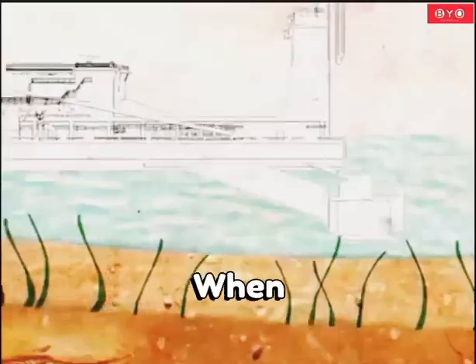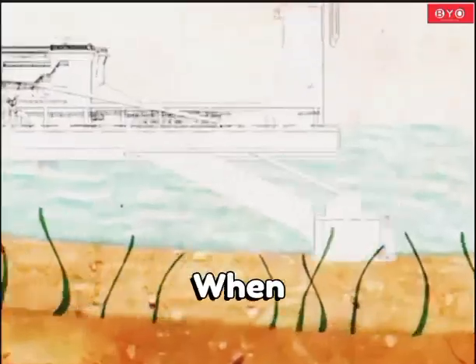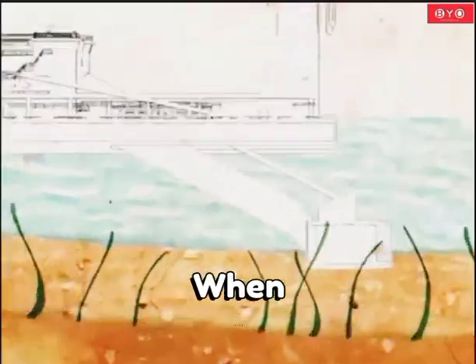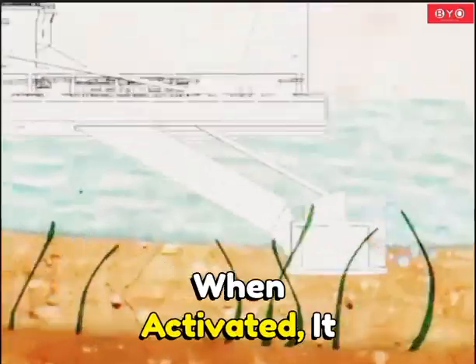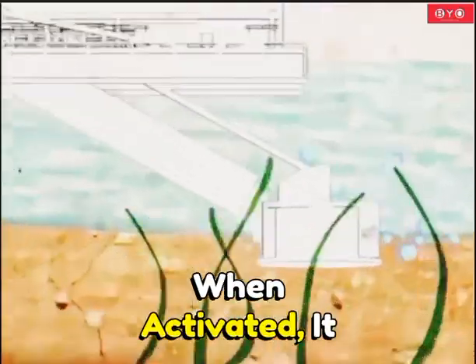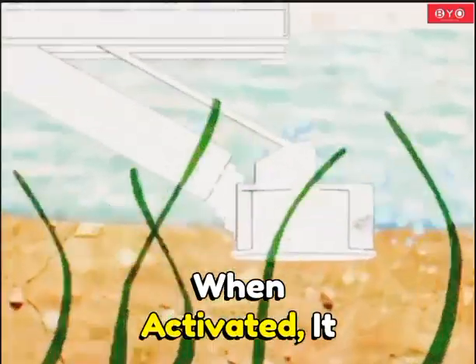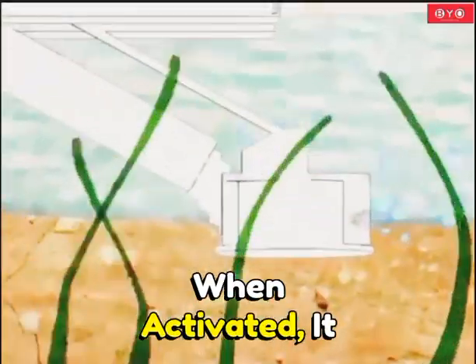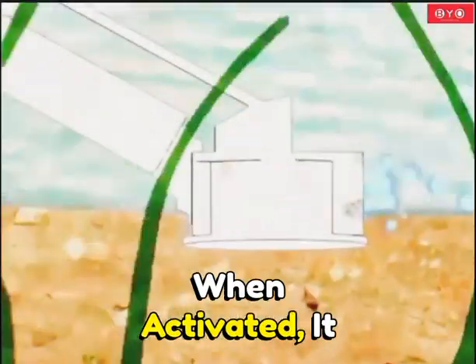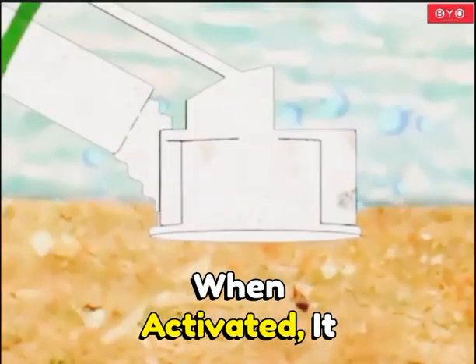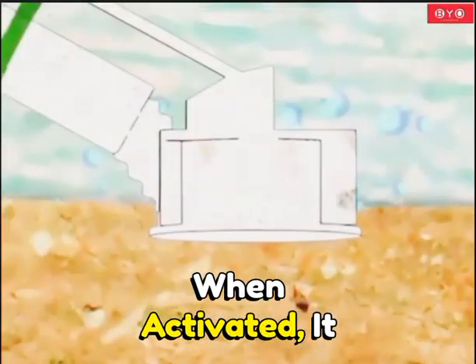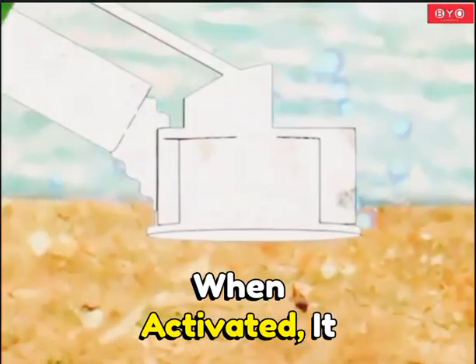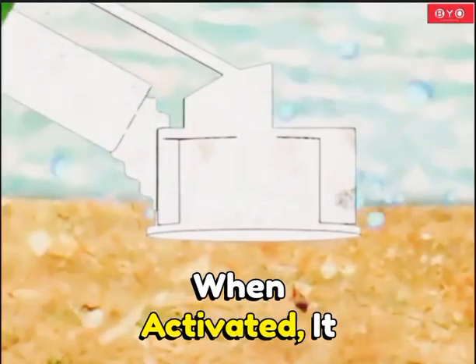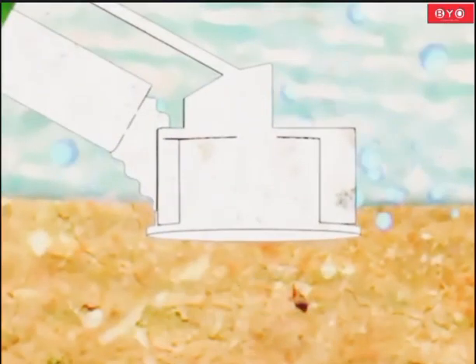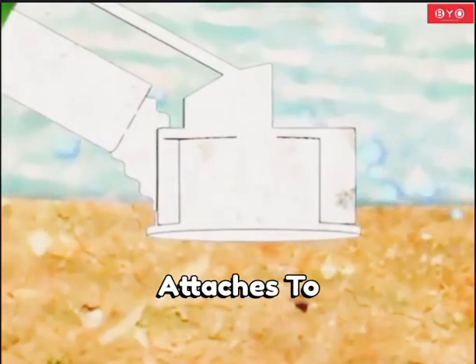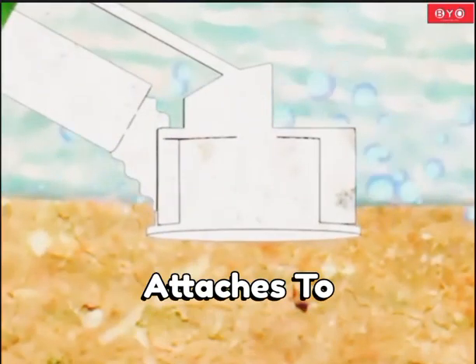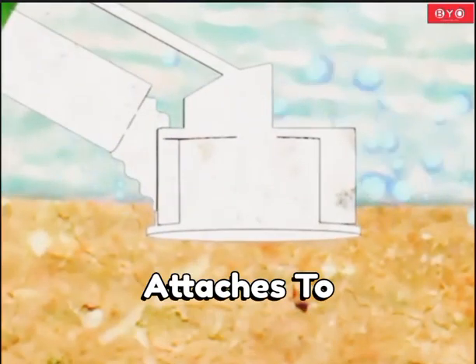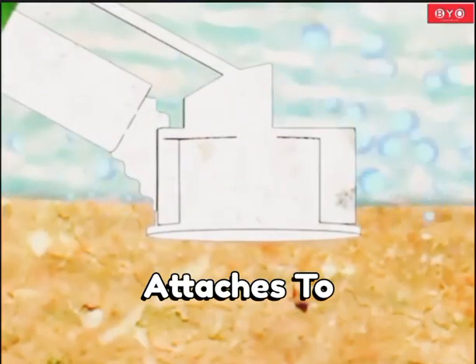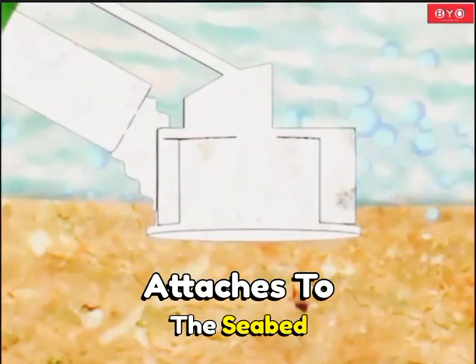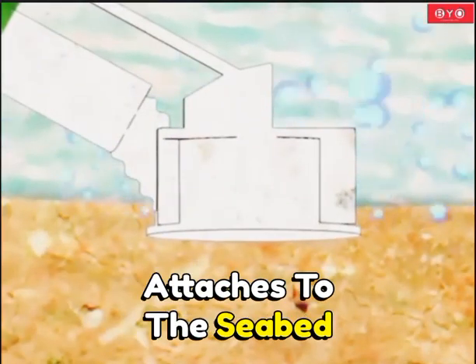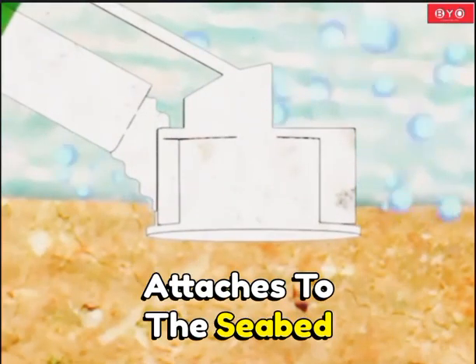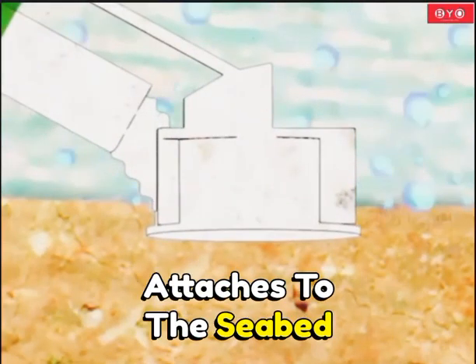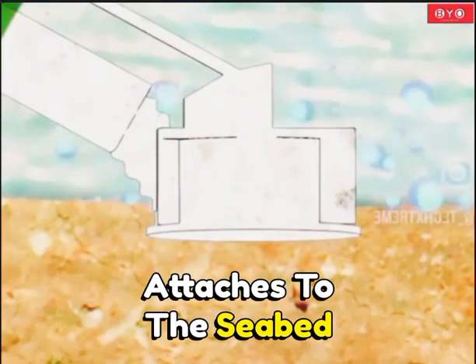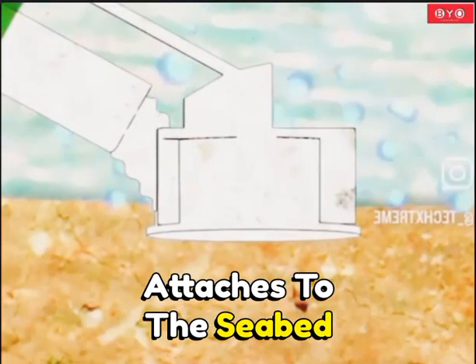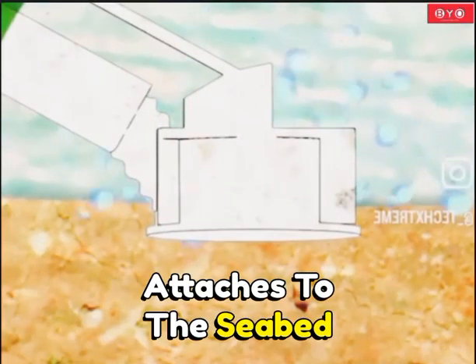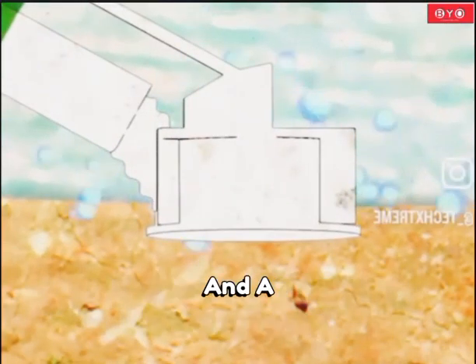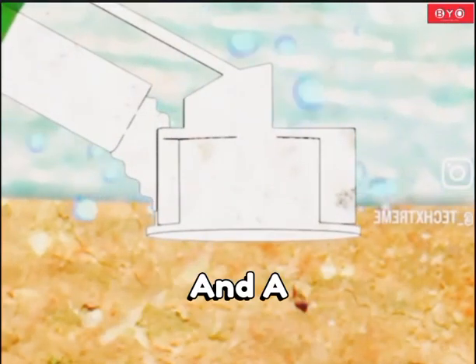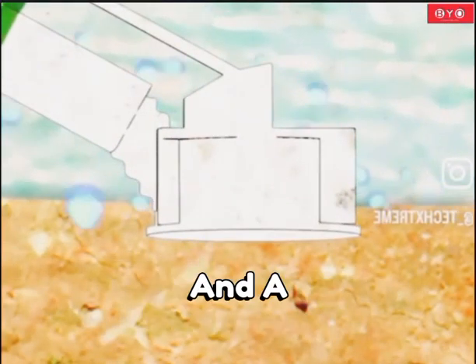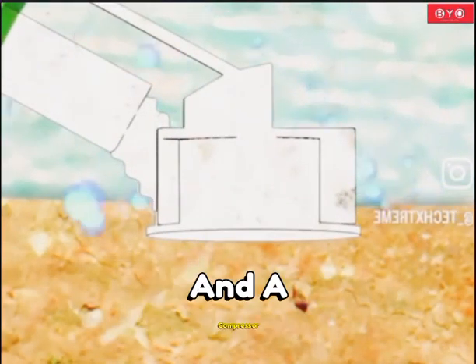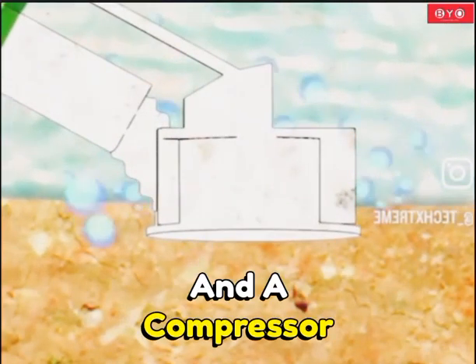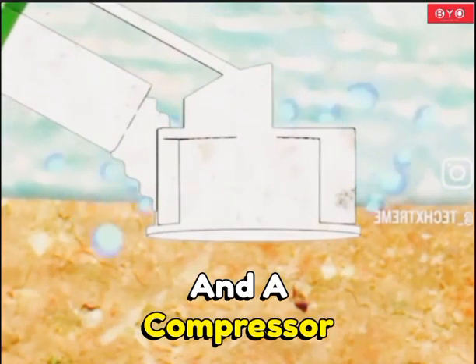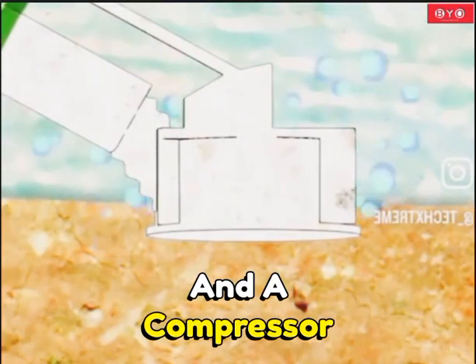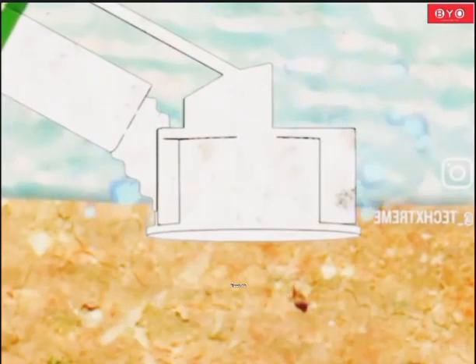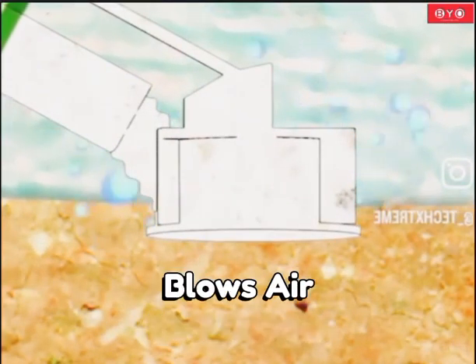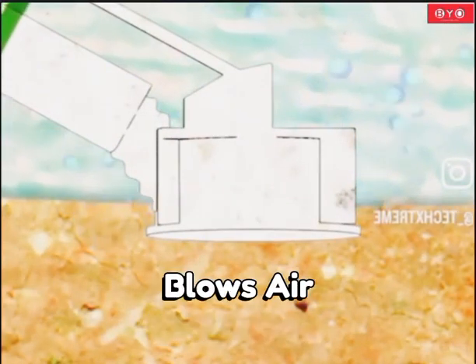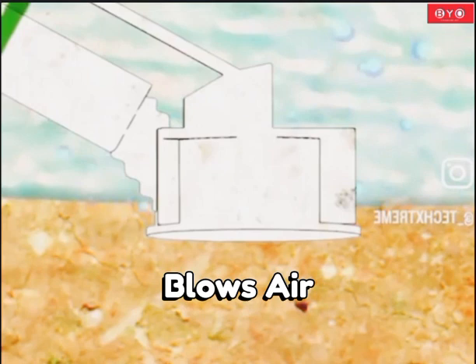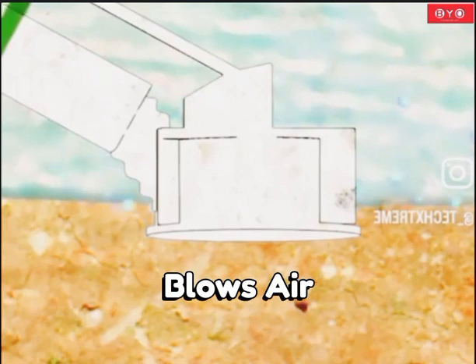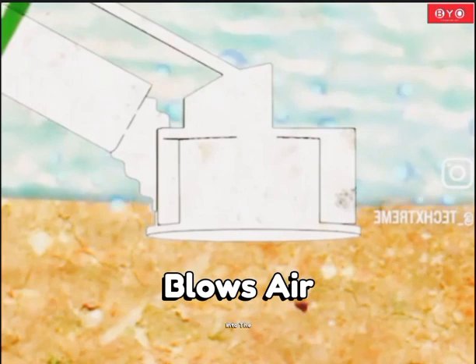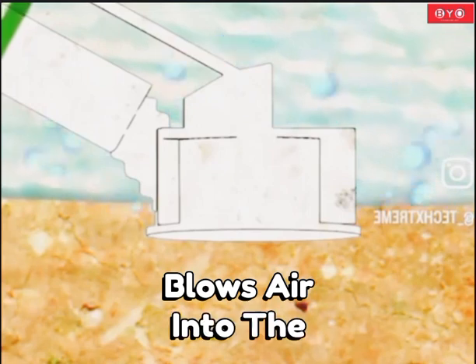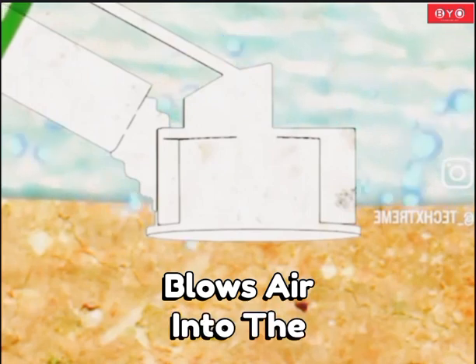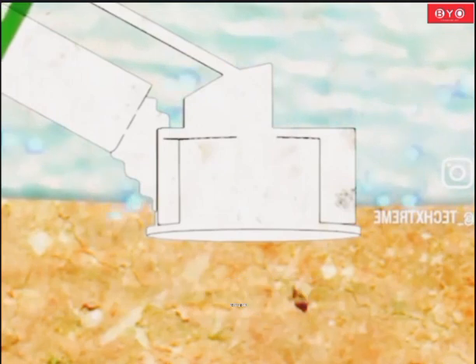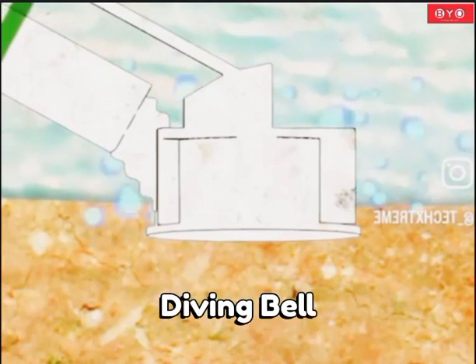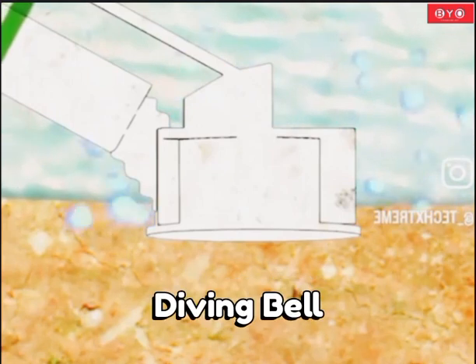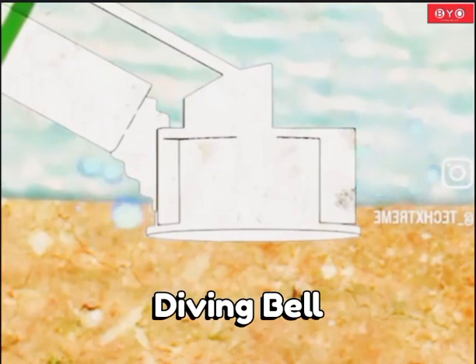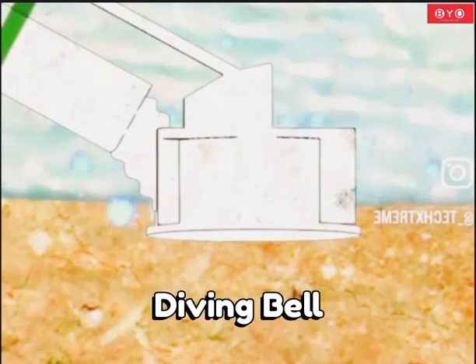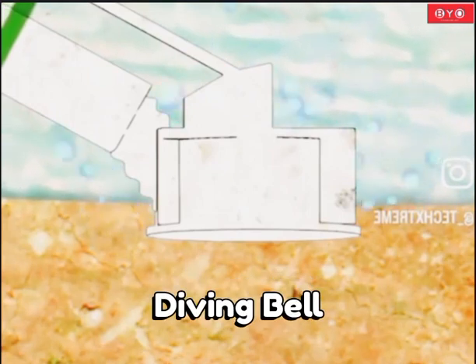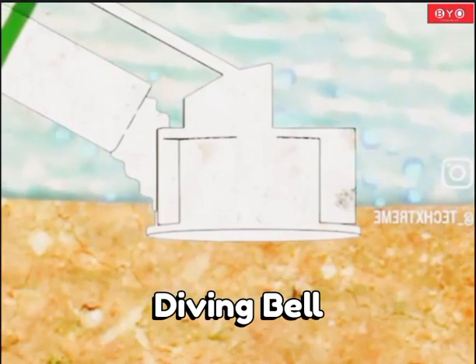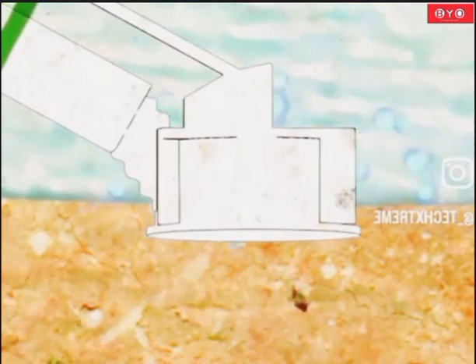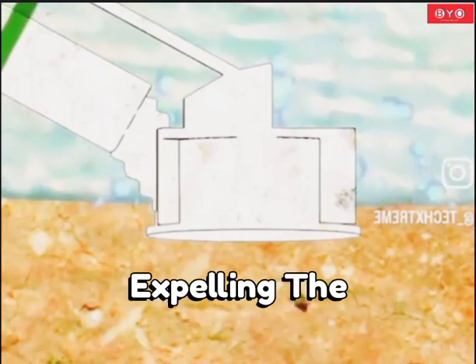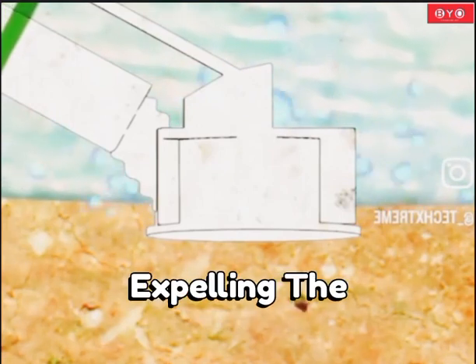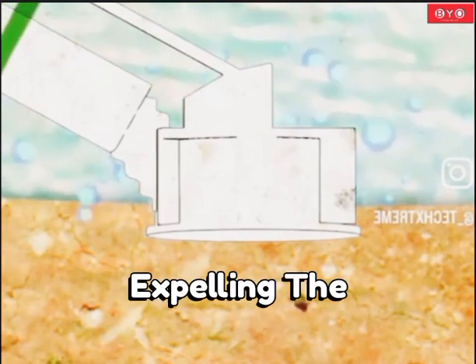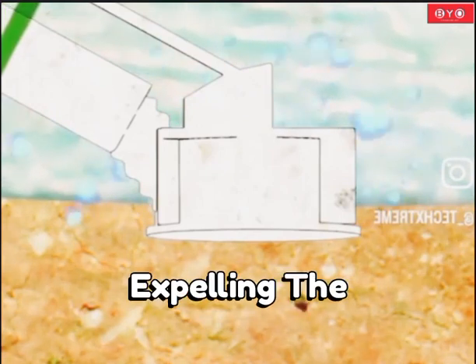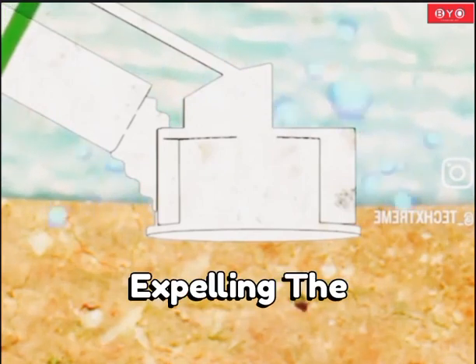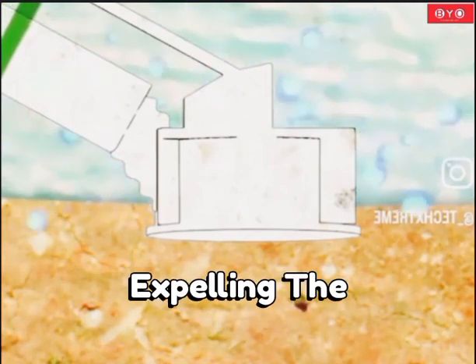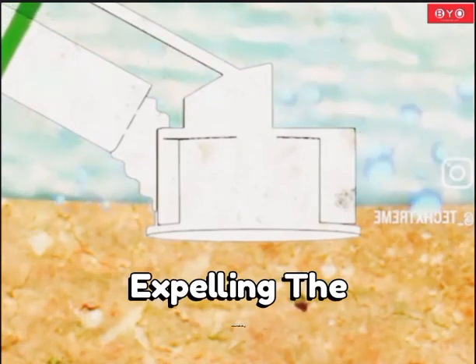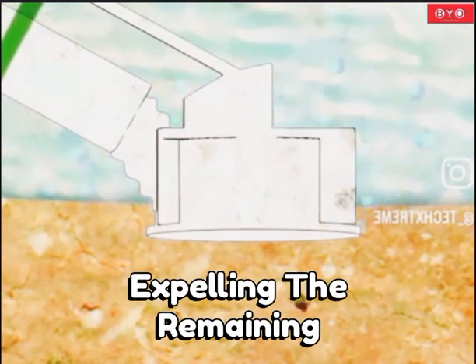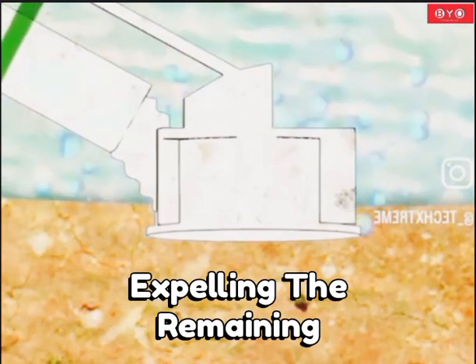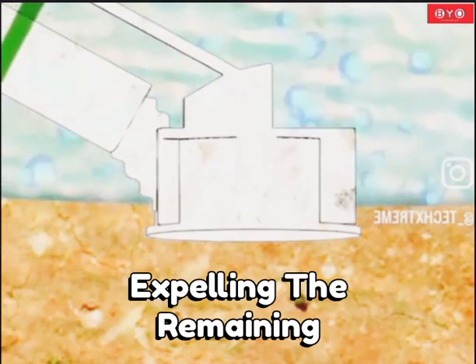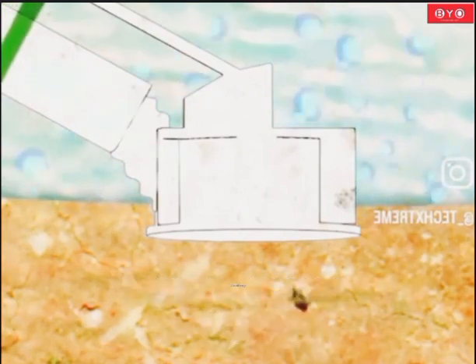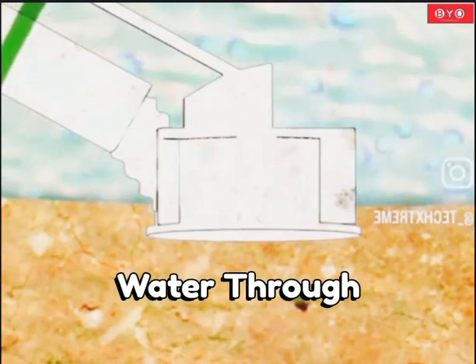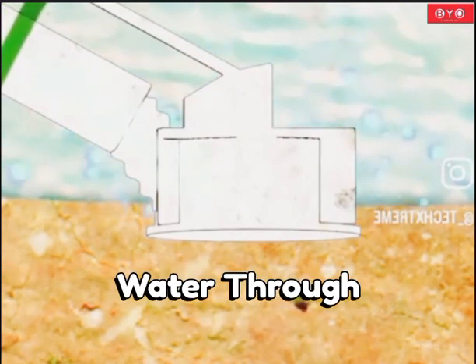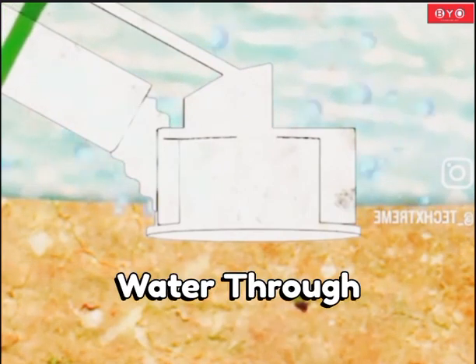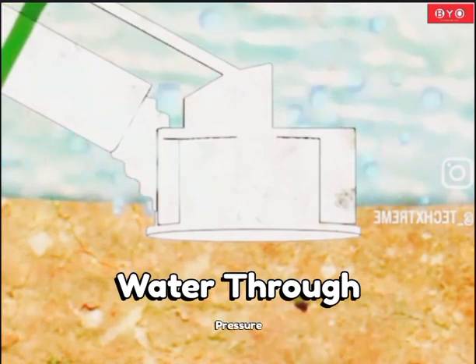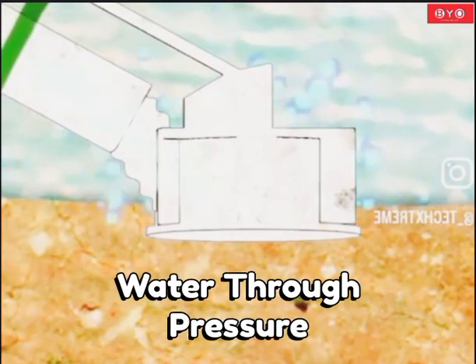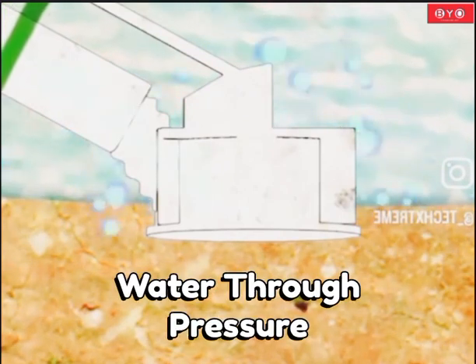When activated, it attaches to the seabed, and a compressor blows air into the diving bell, expelling the remaining water through pressure.